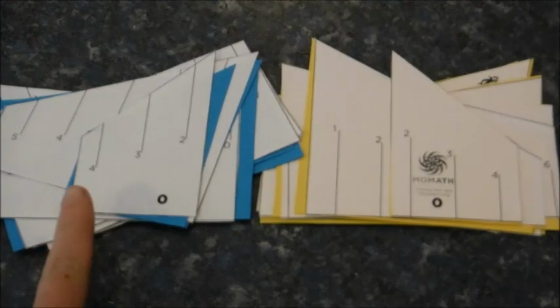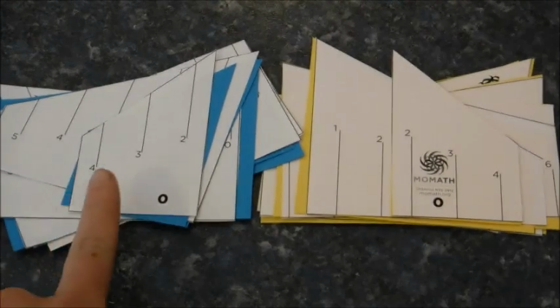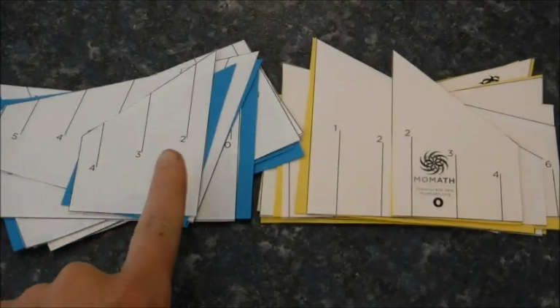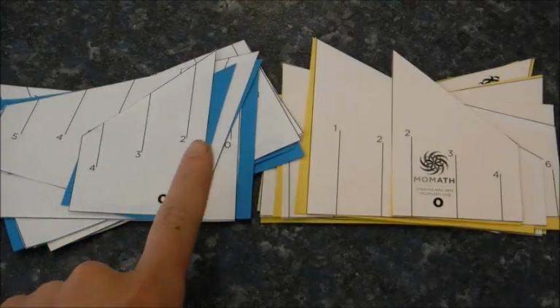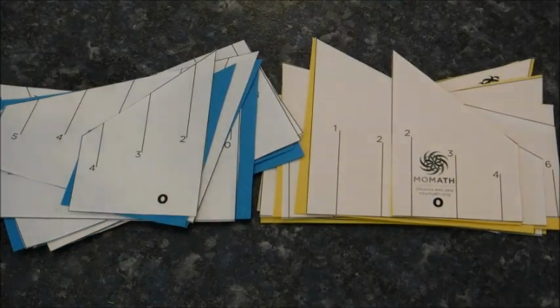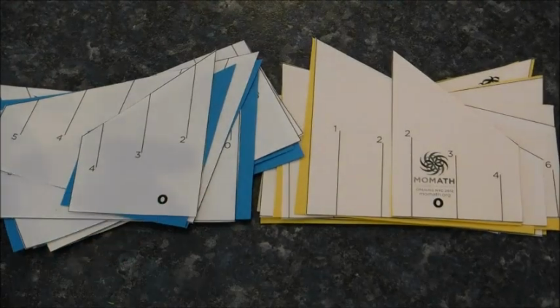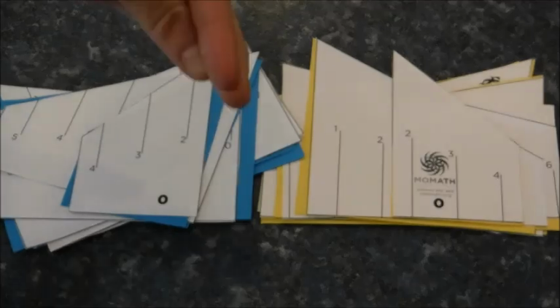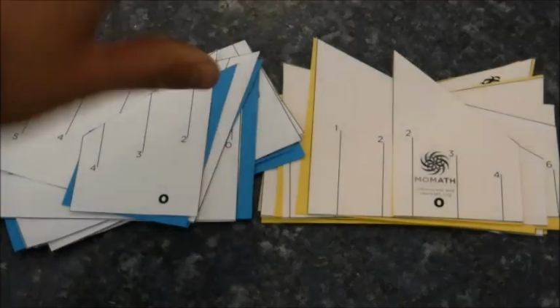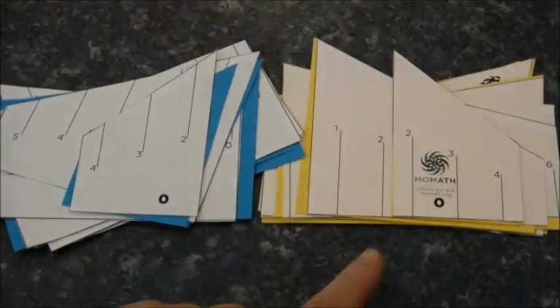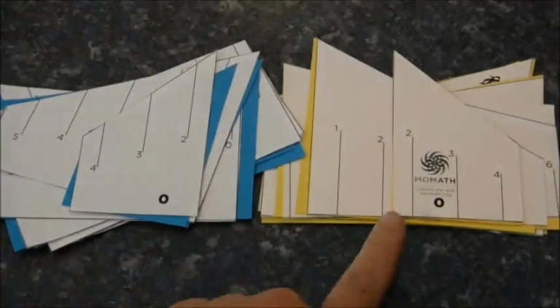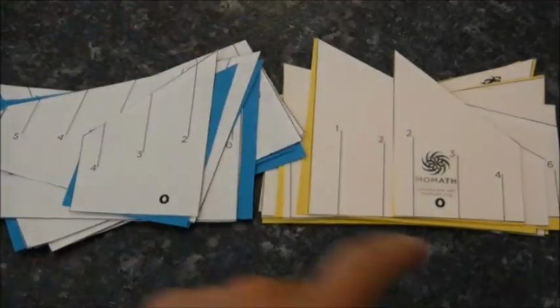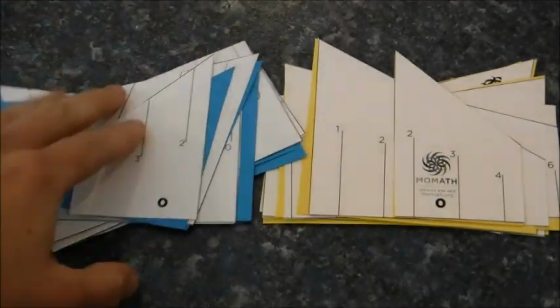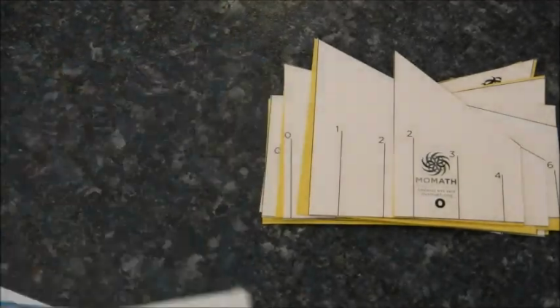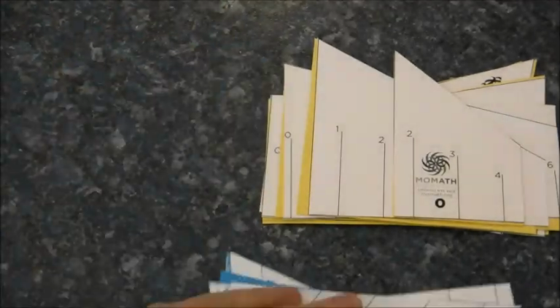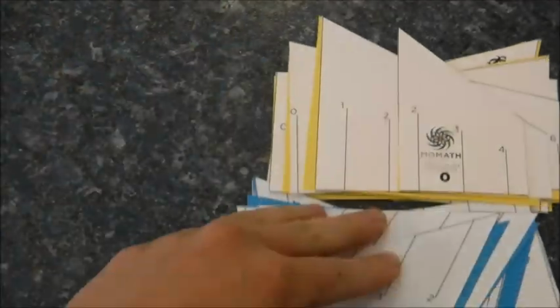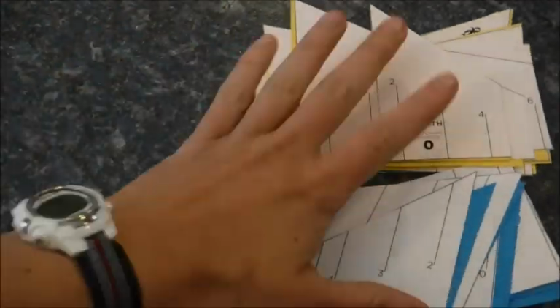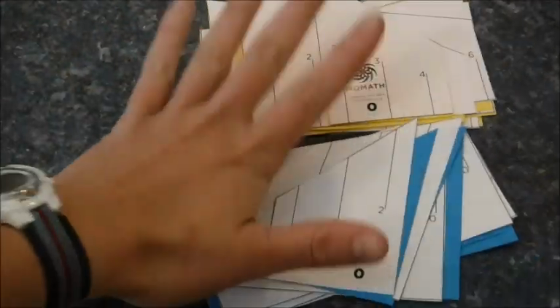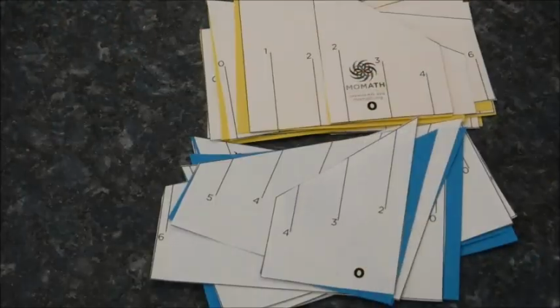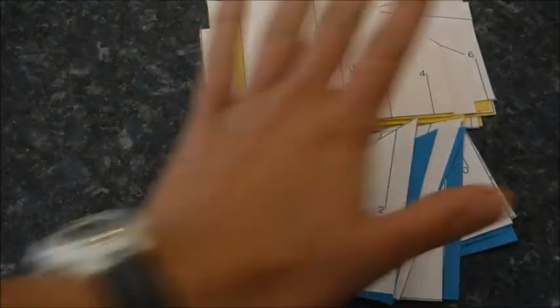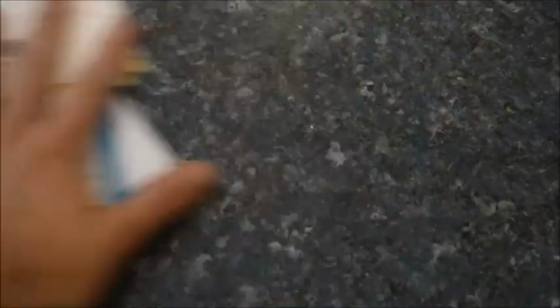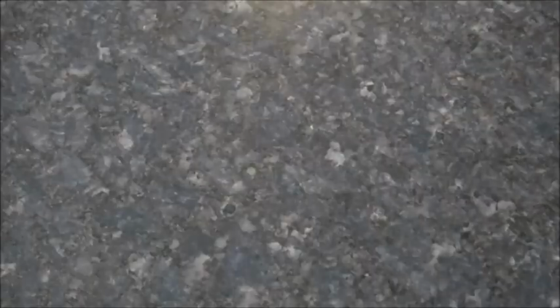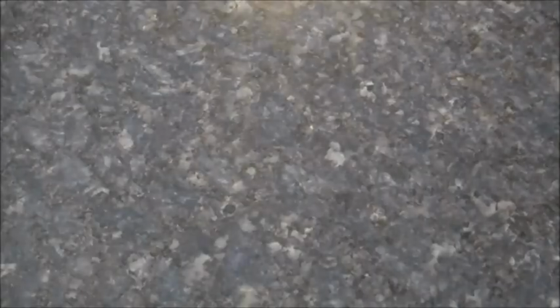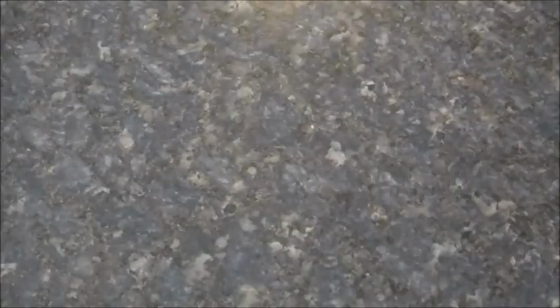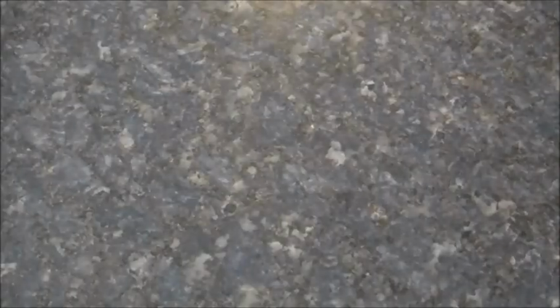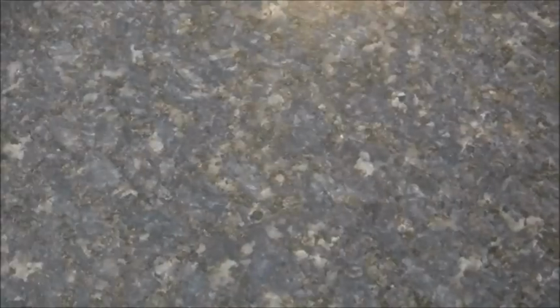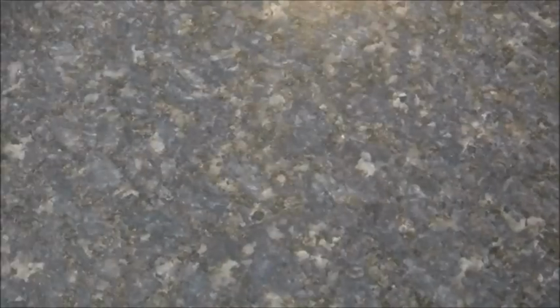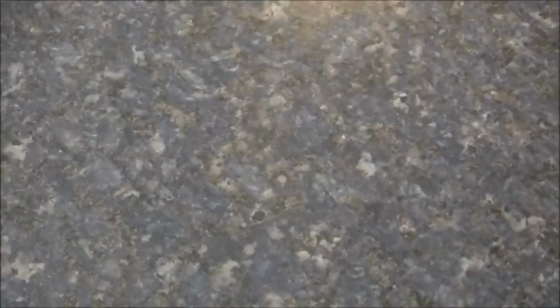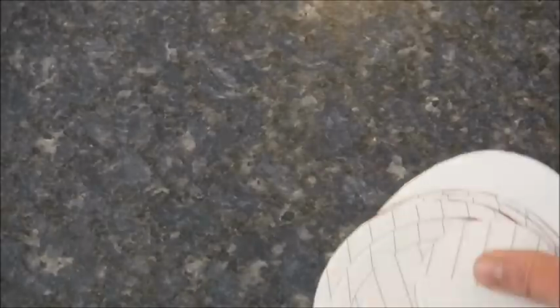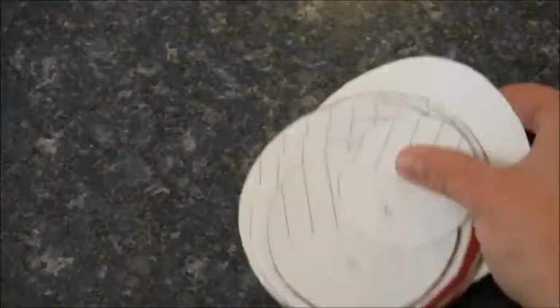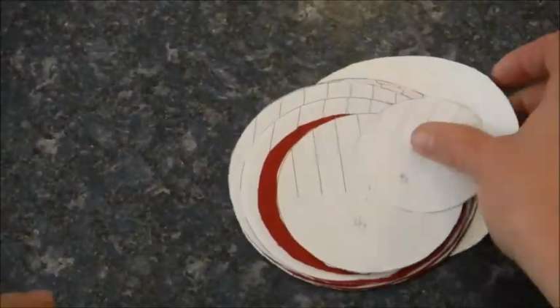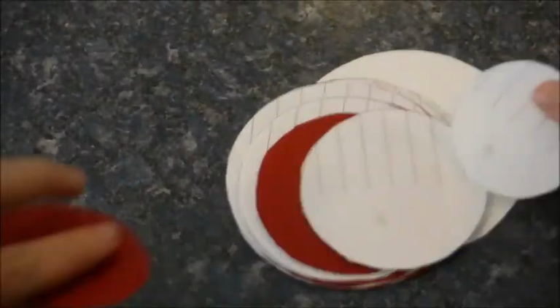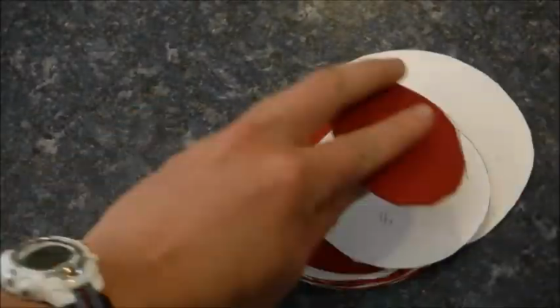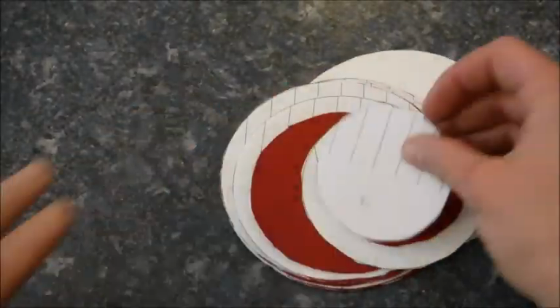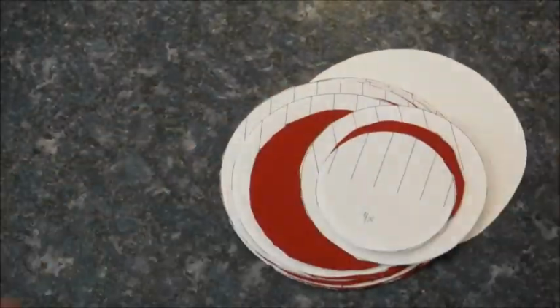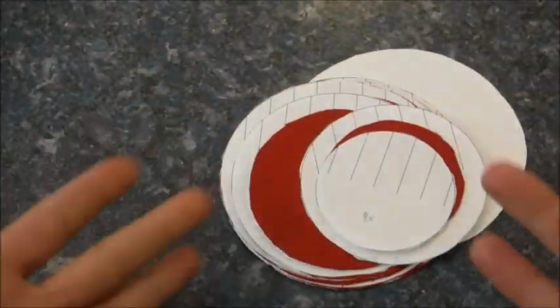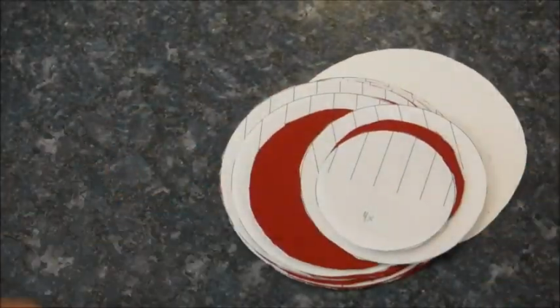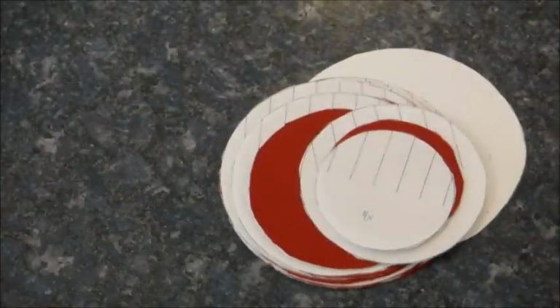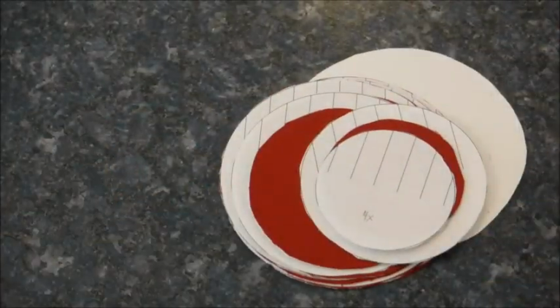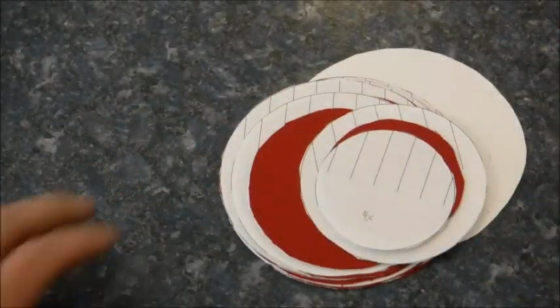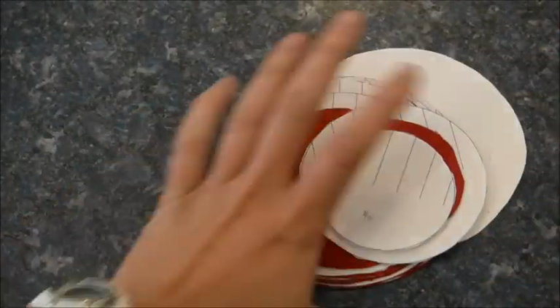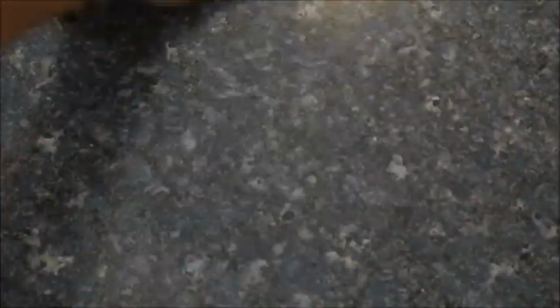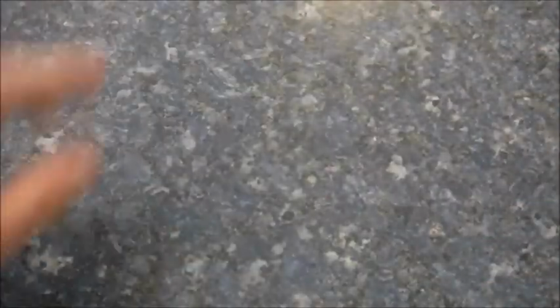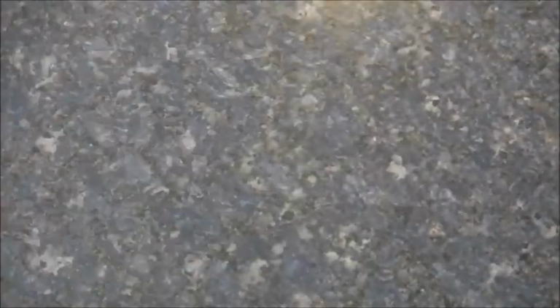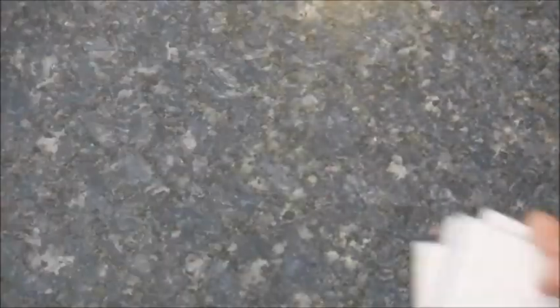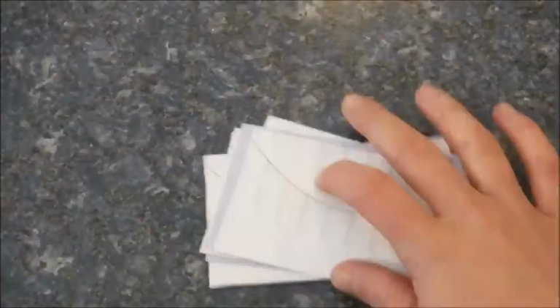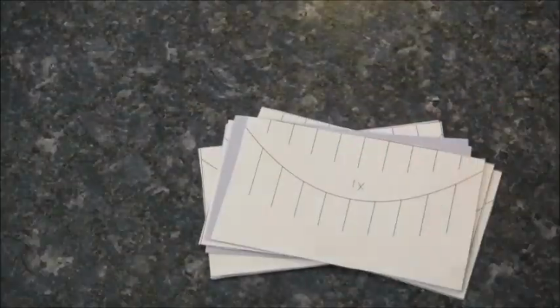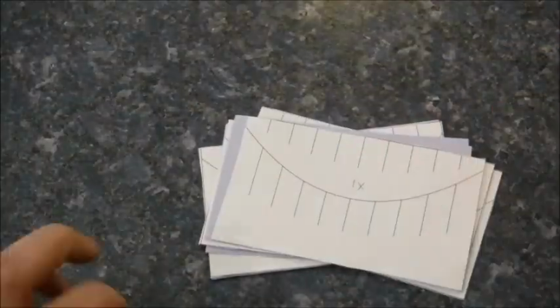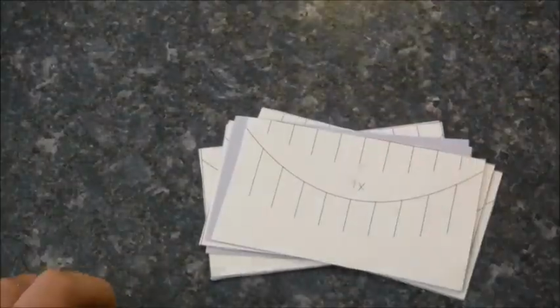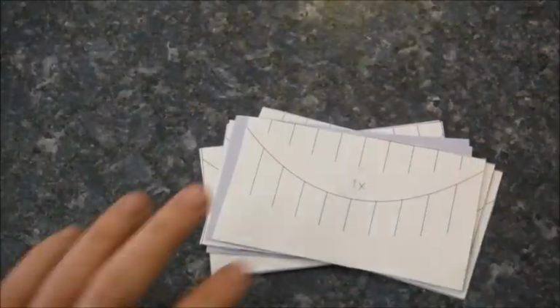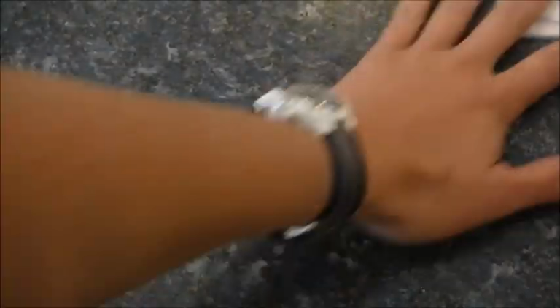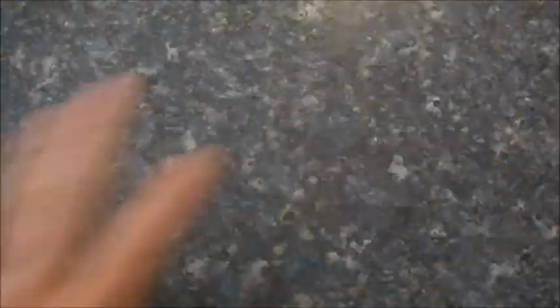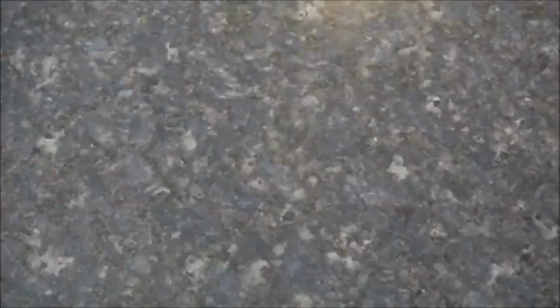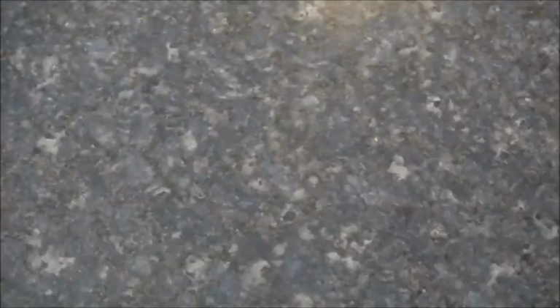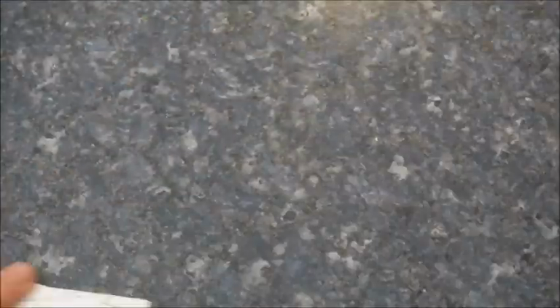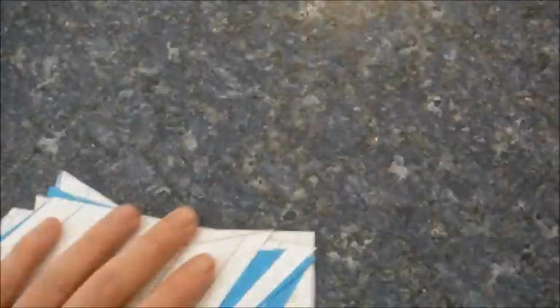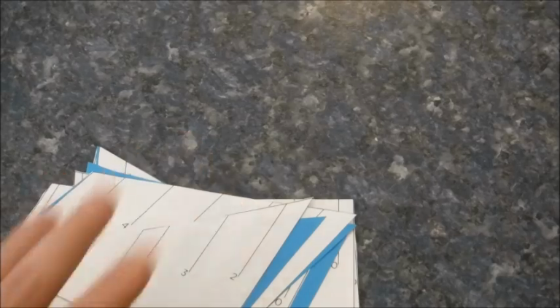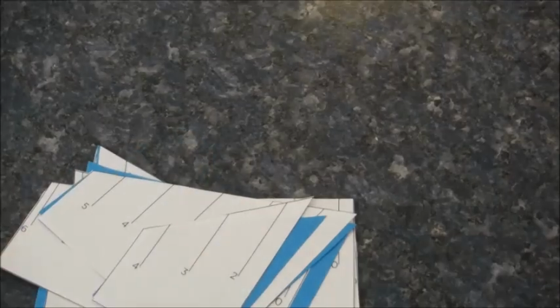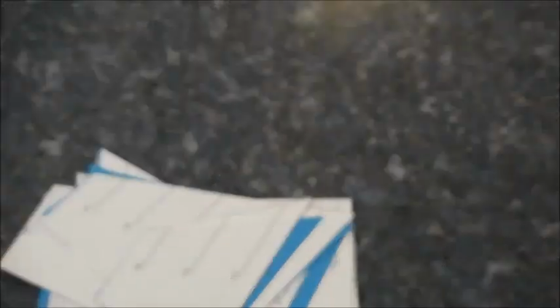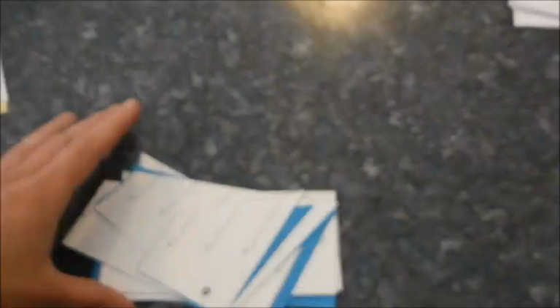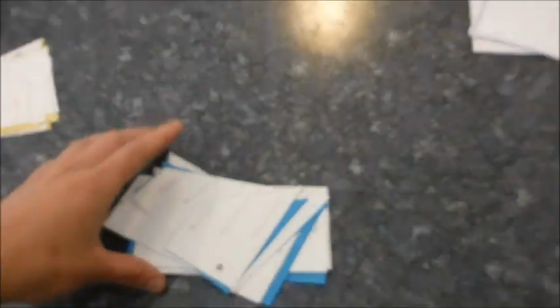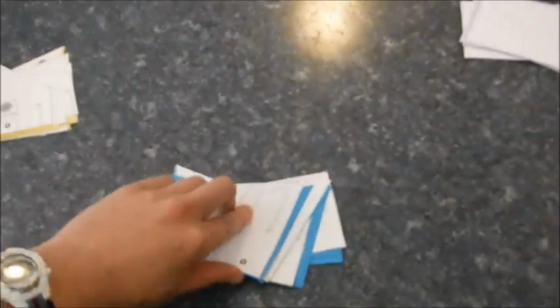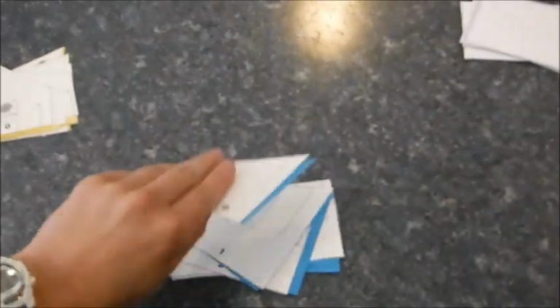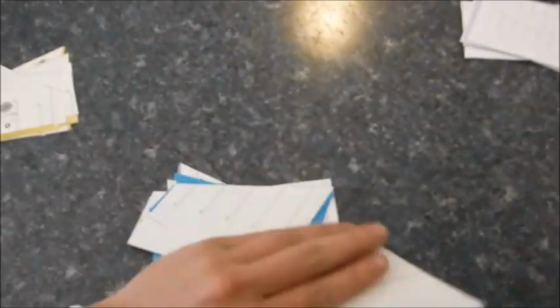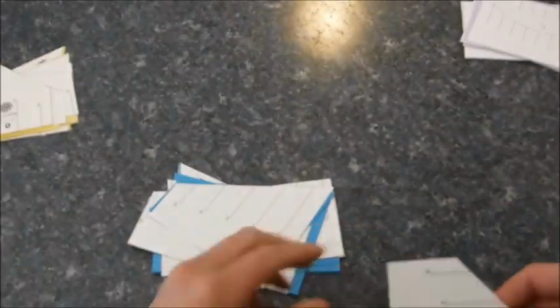So I have patterns for three of them. I have a pattern for that first one that you saw, the one I couldn't figure out how to put together, and the one you've seen before.